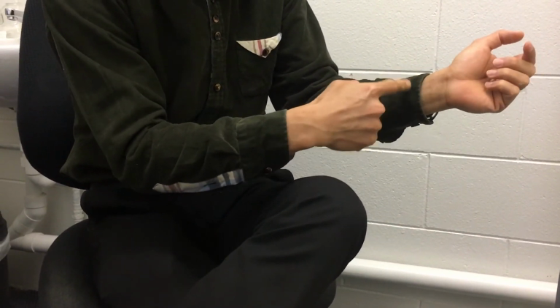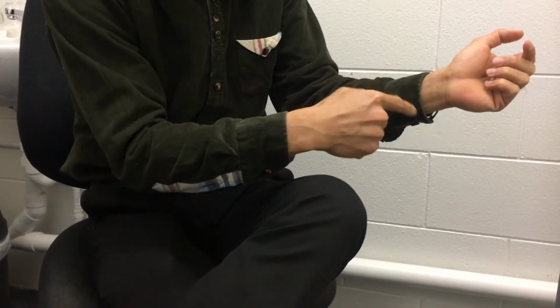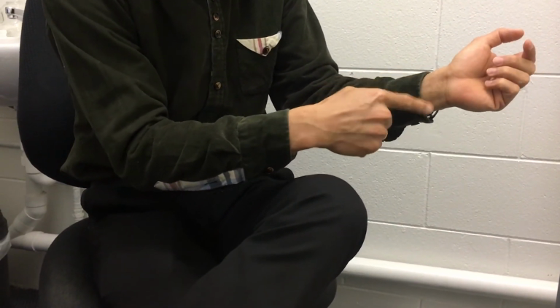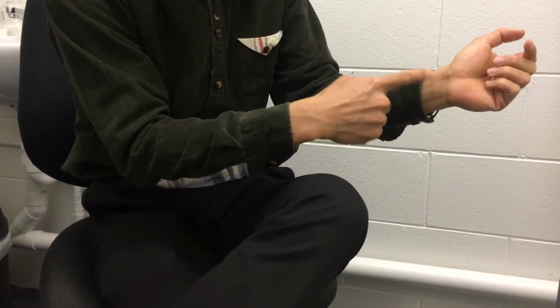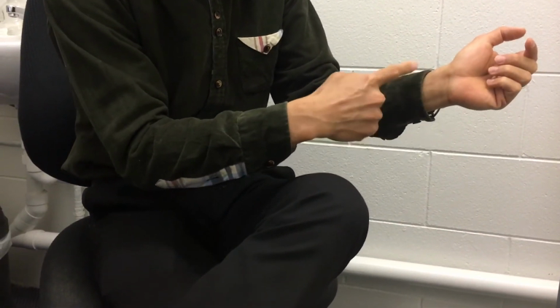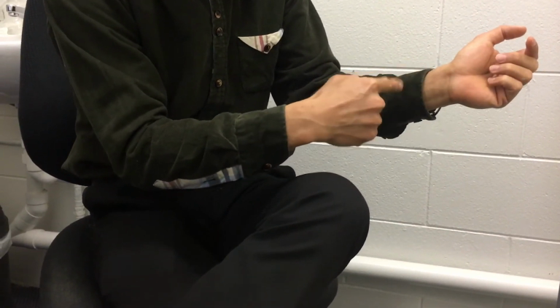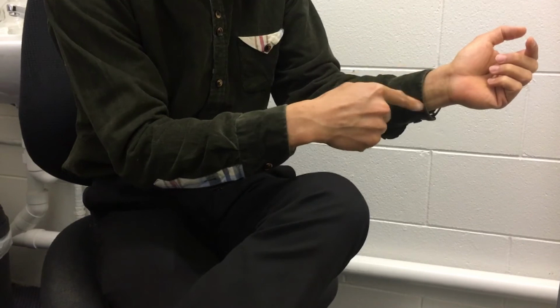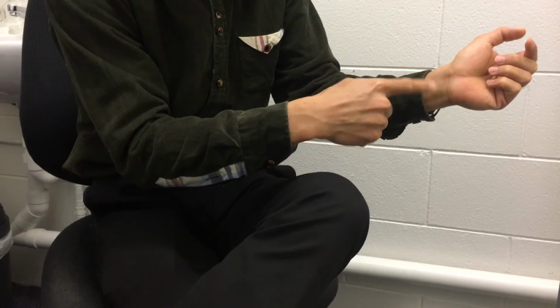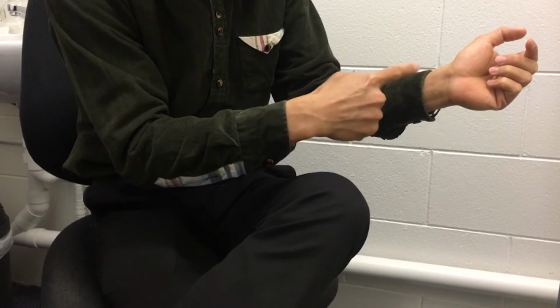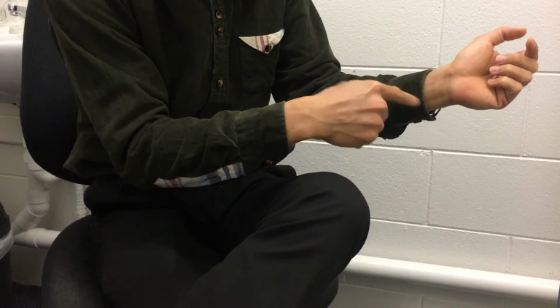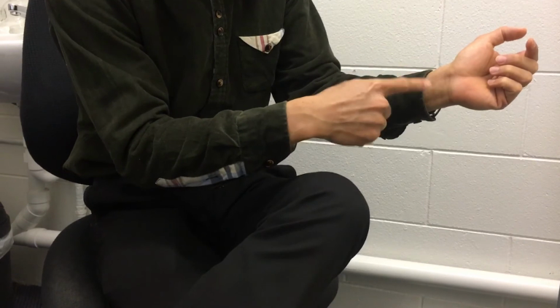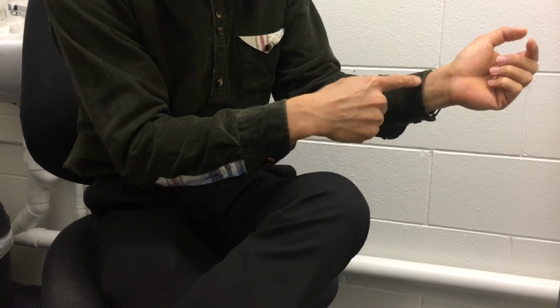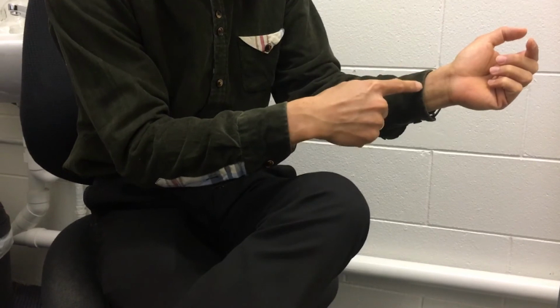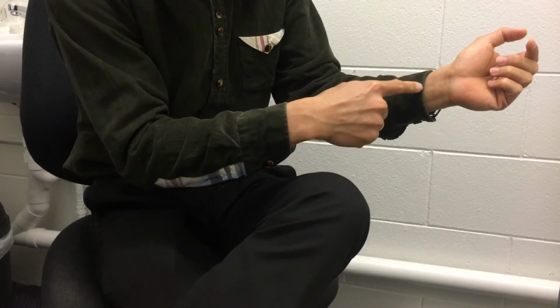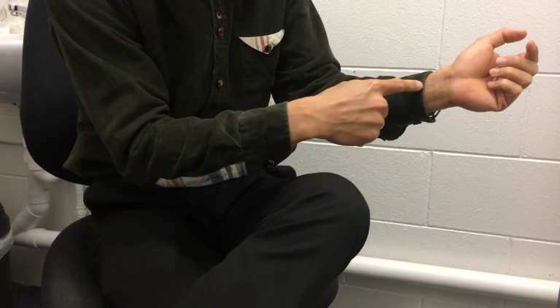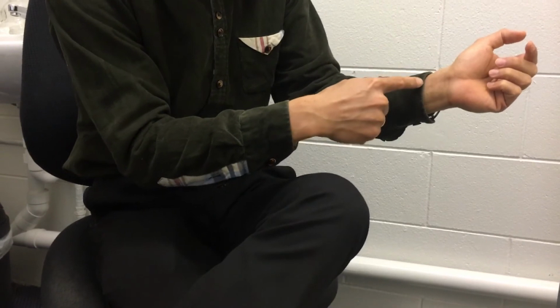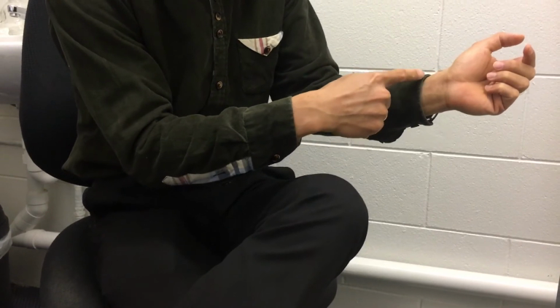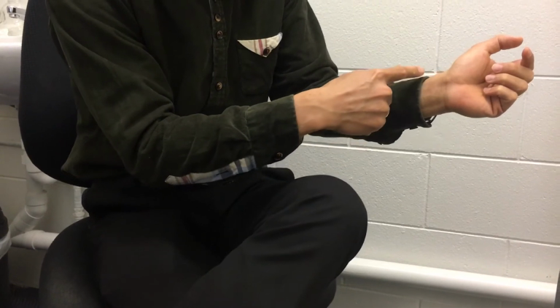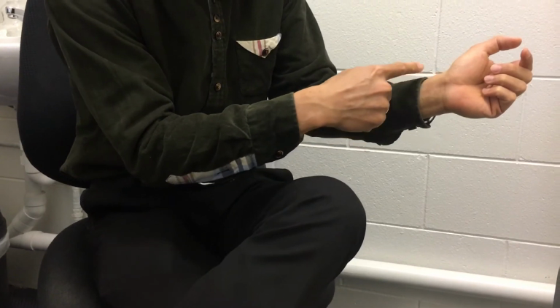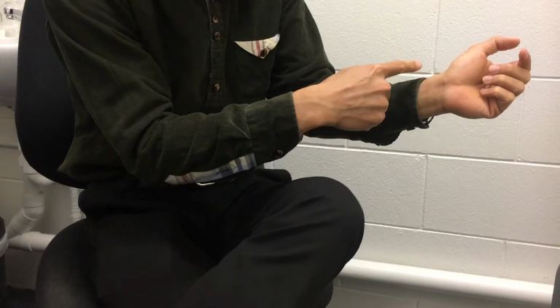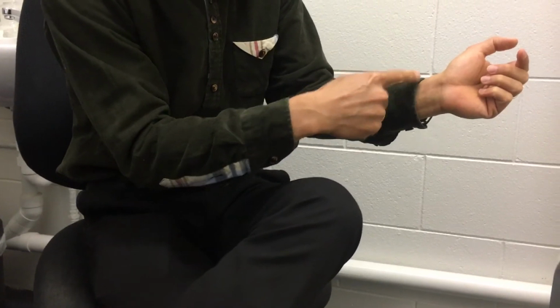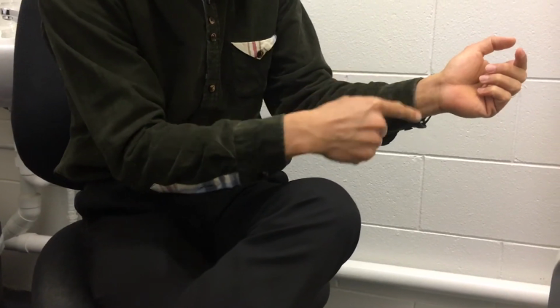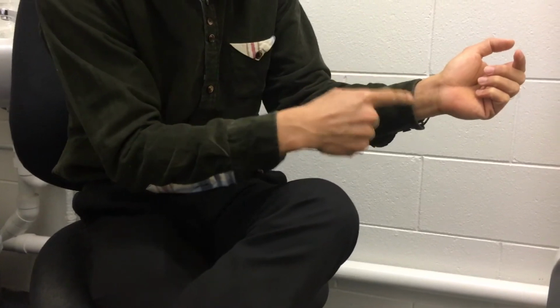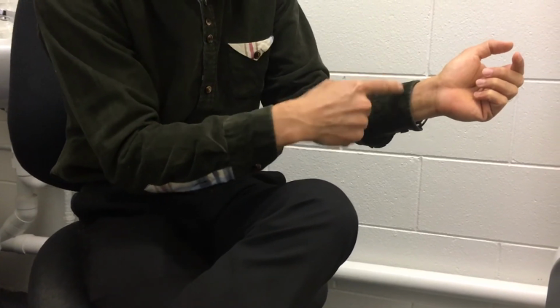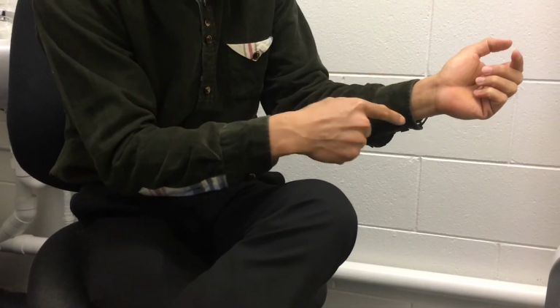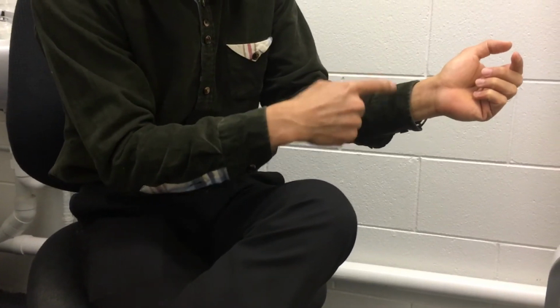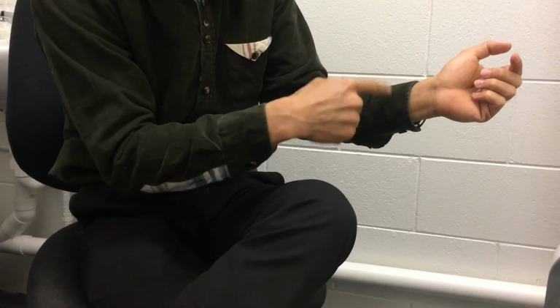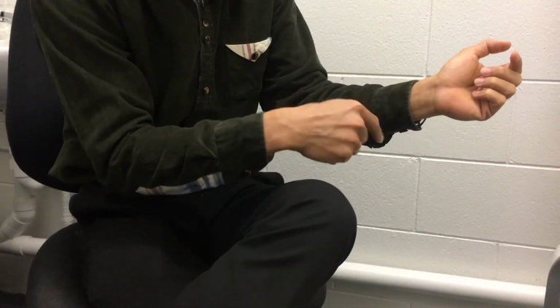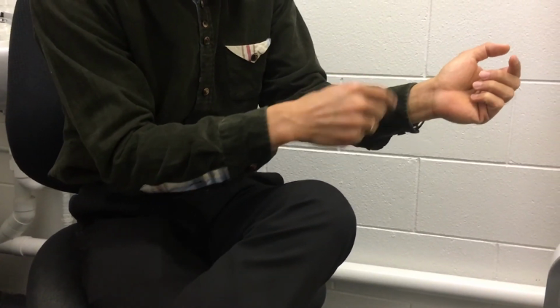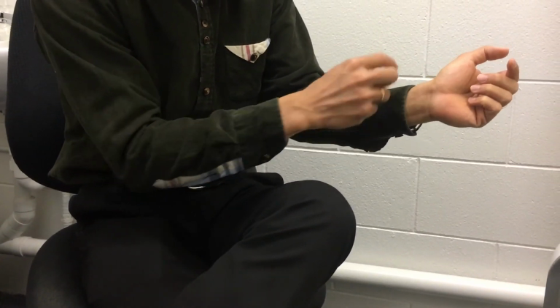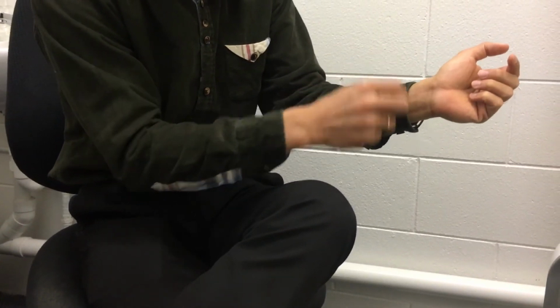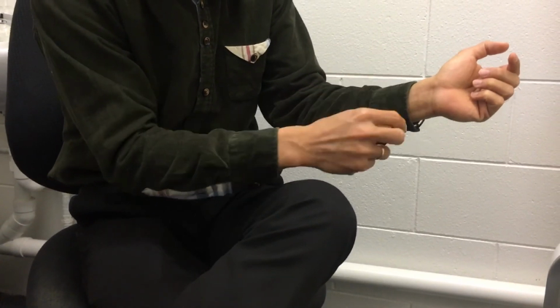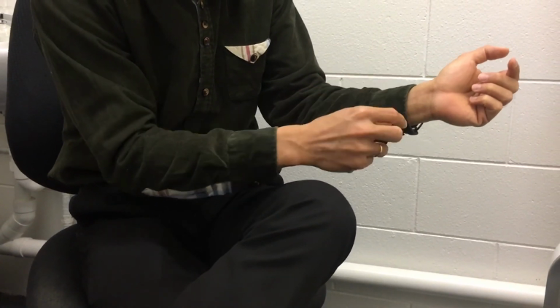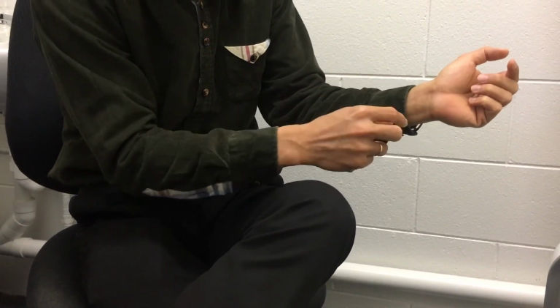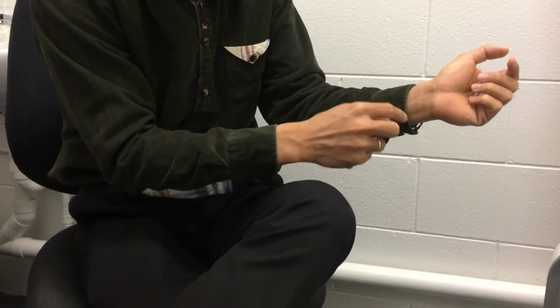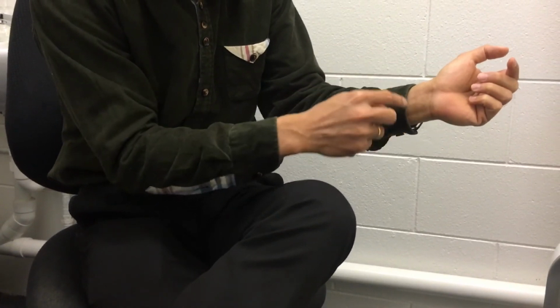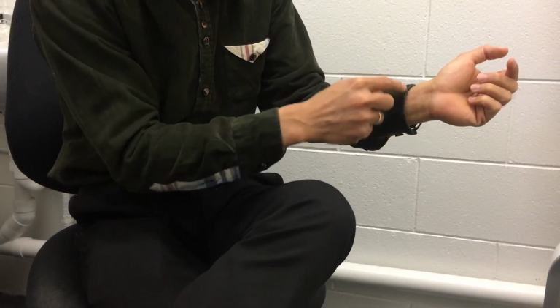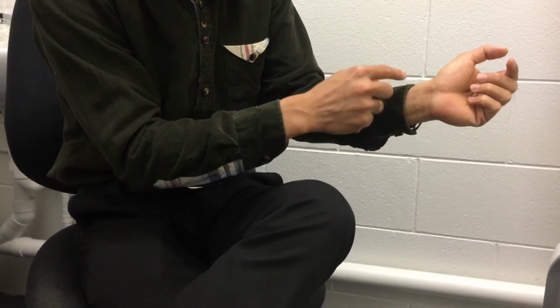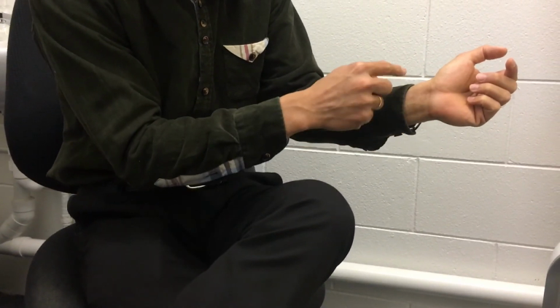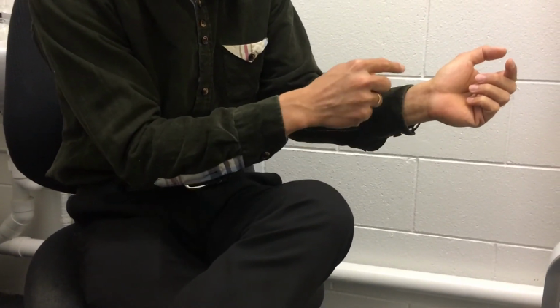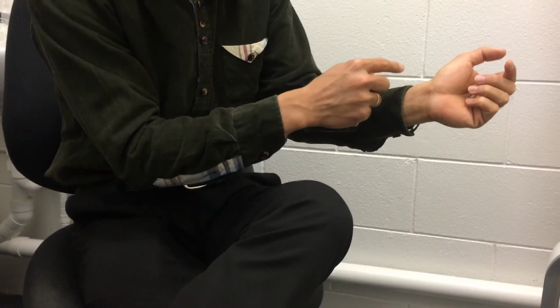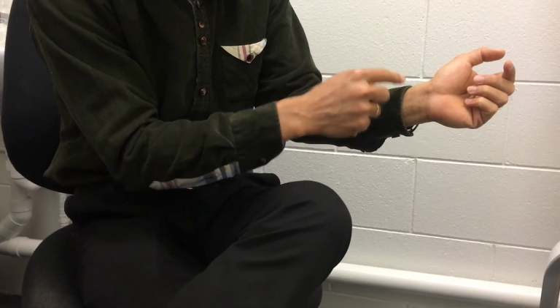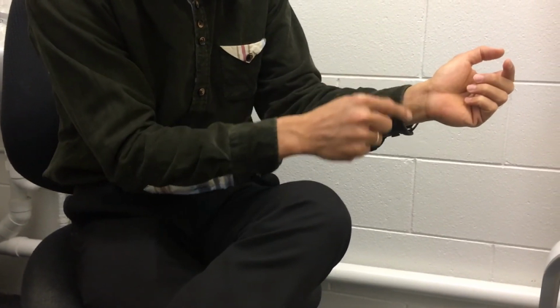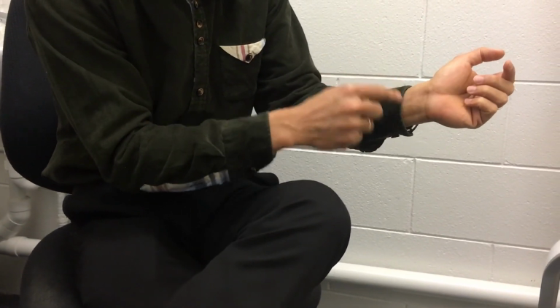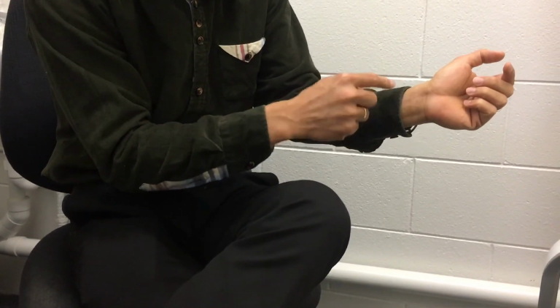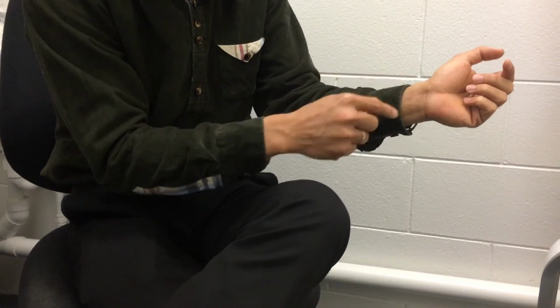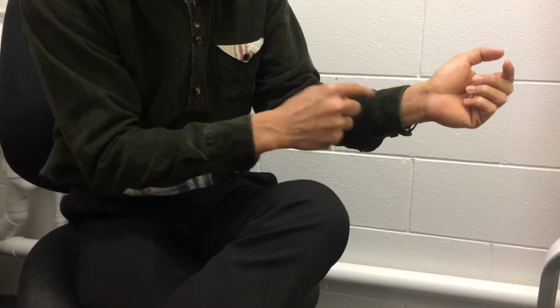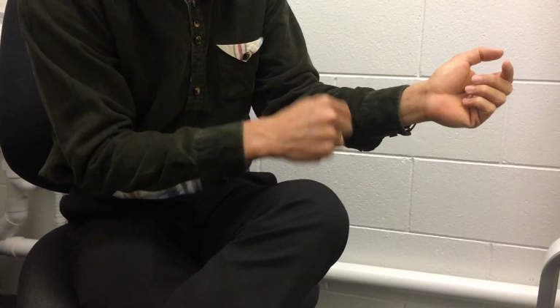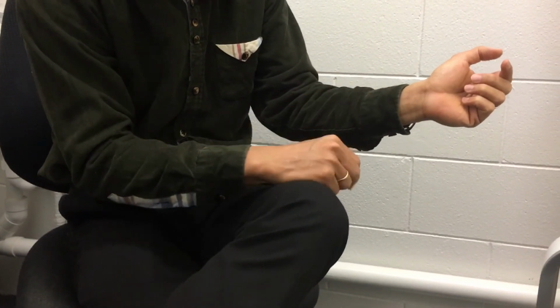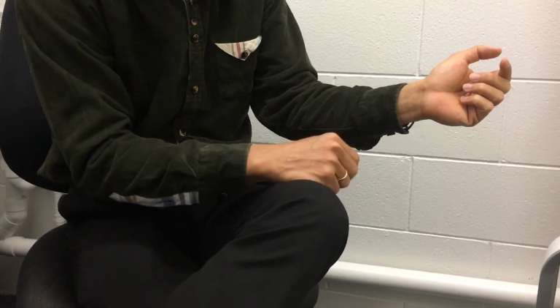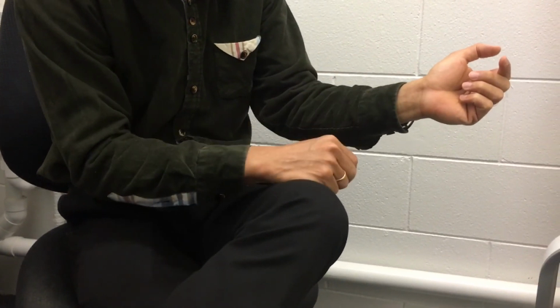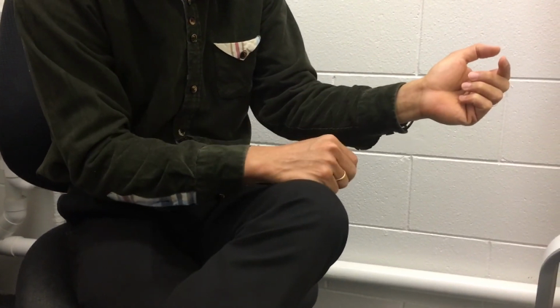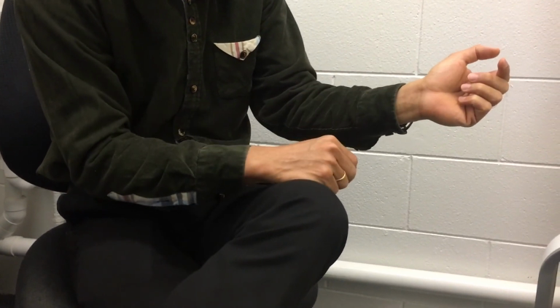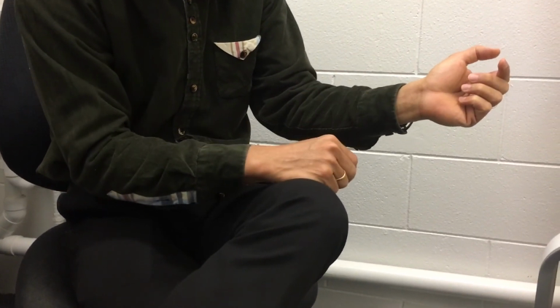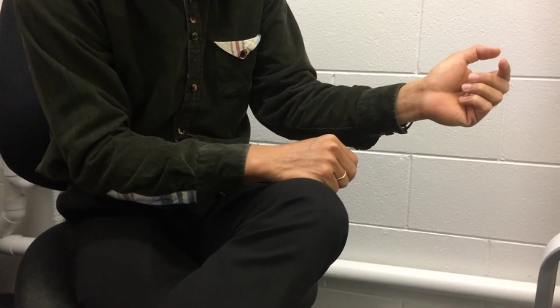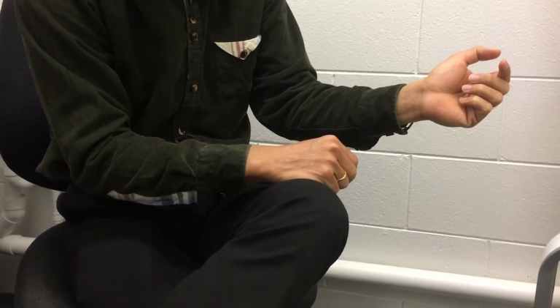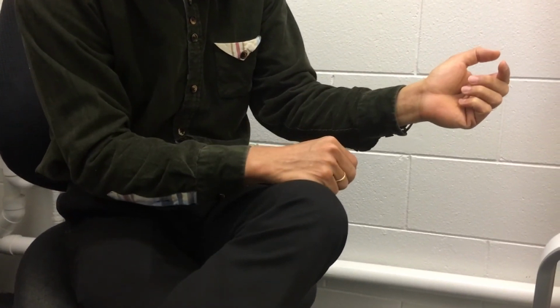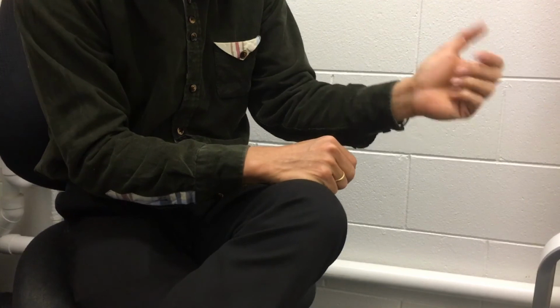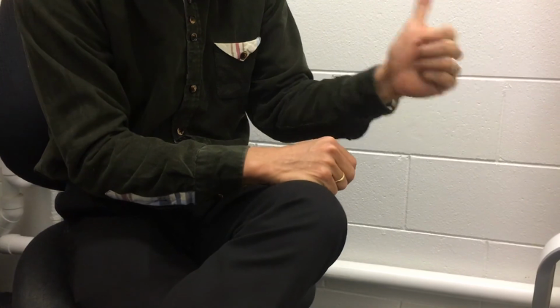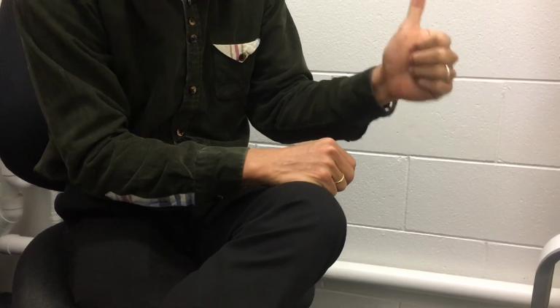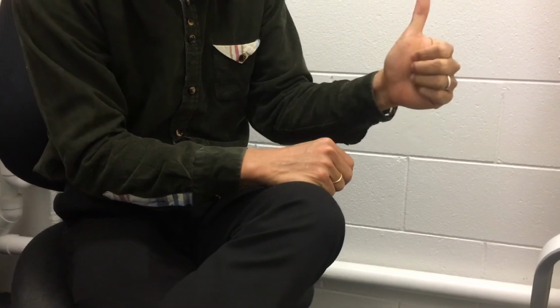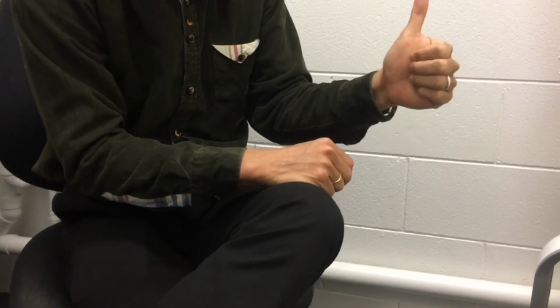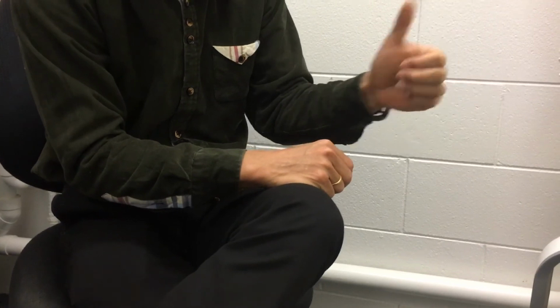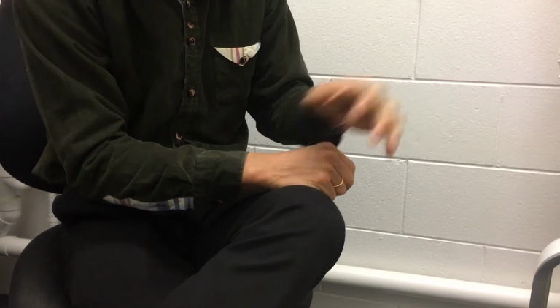We call it a meridian. So one, two, three — three lines and nine points in here. Okay, cool.